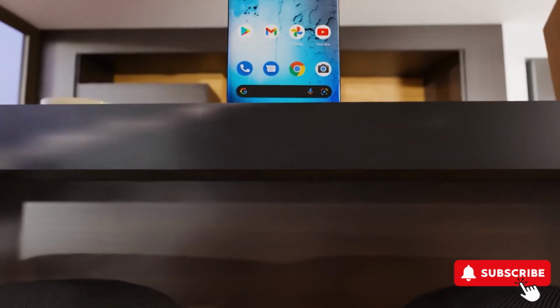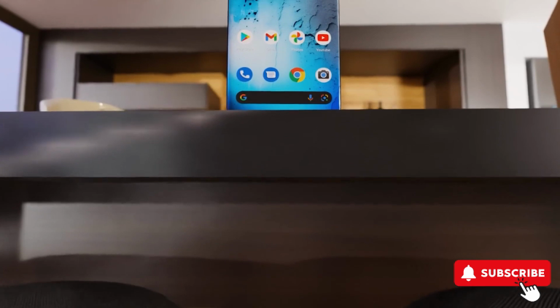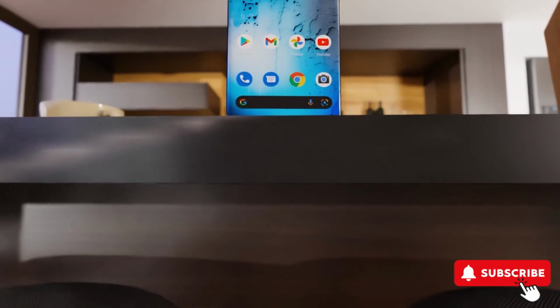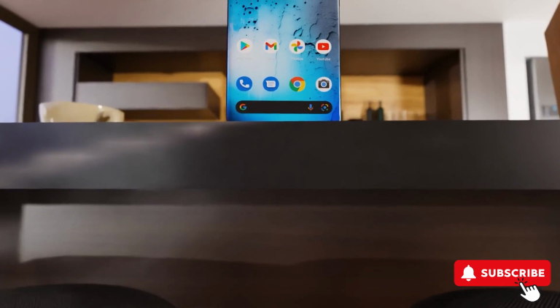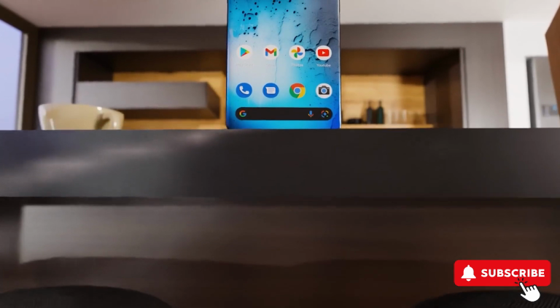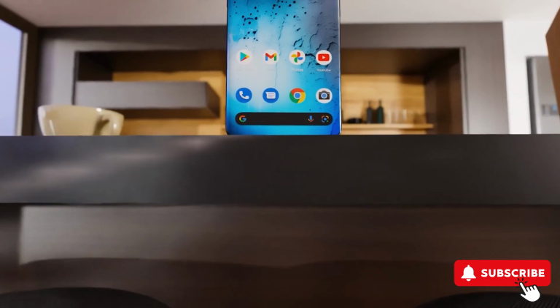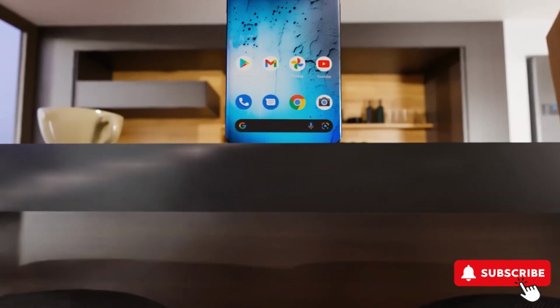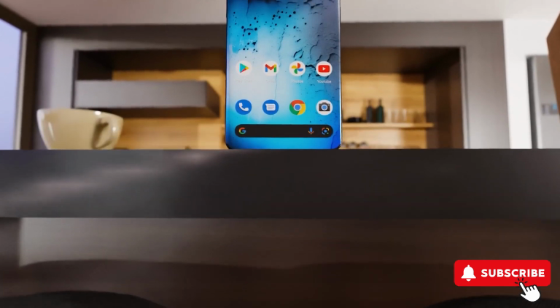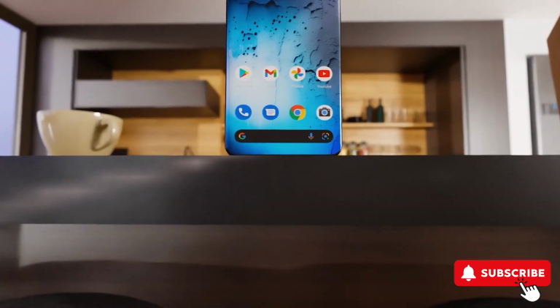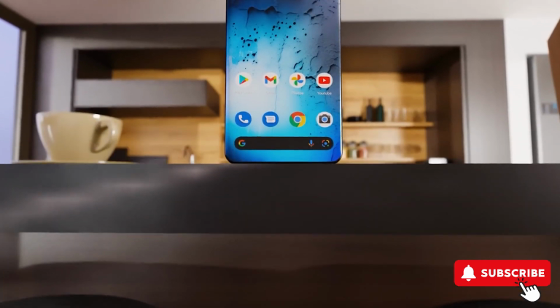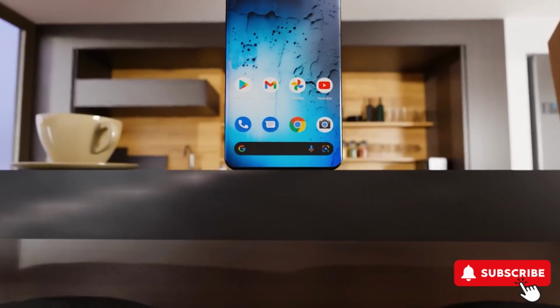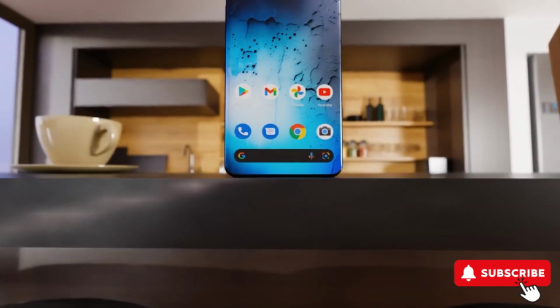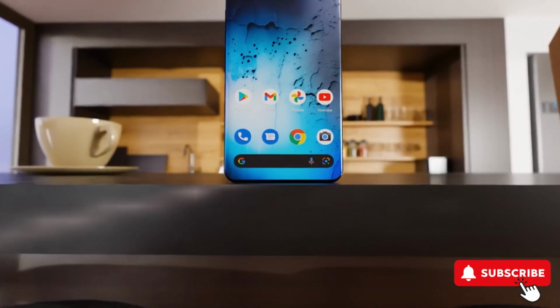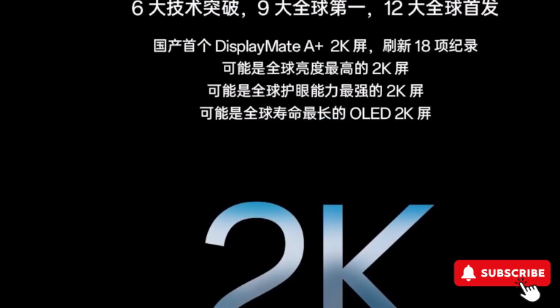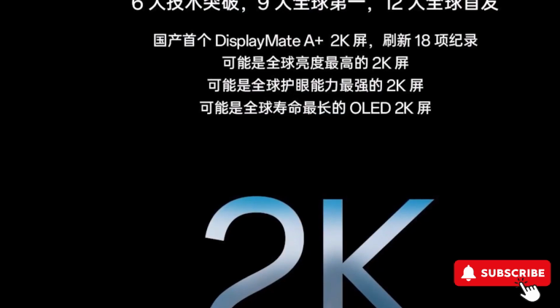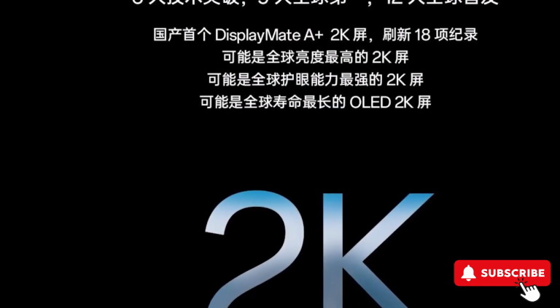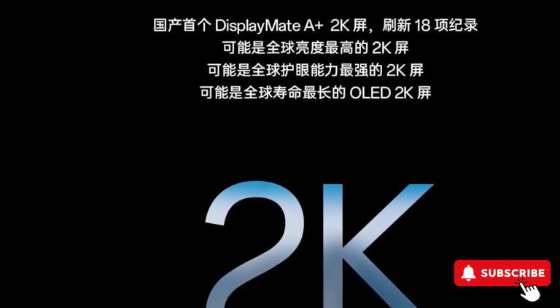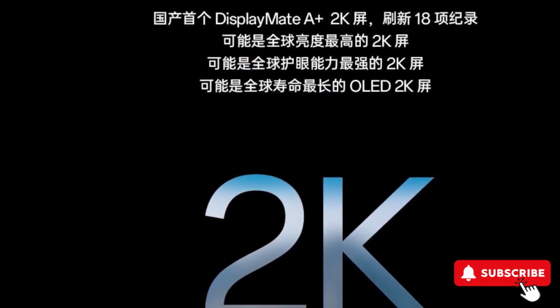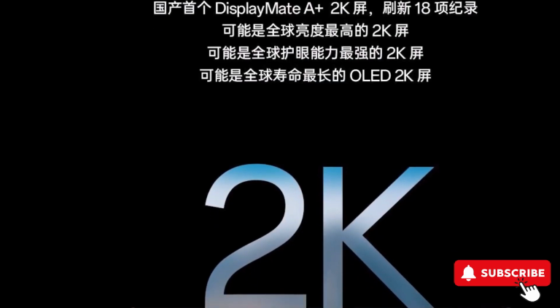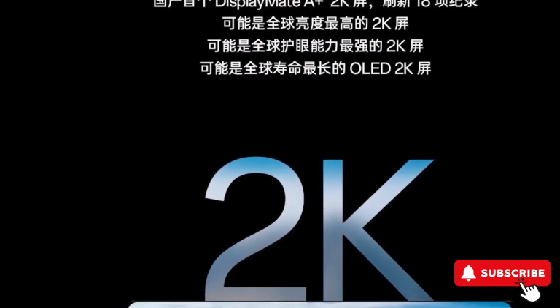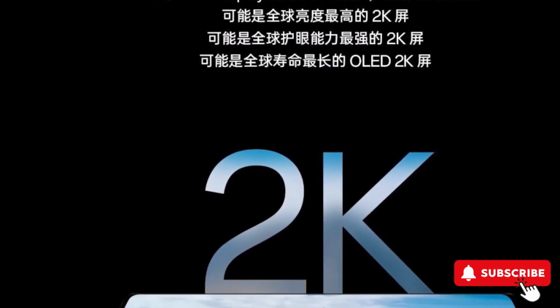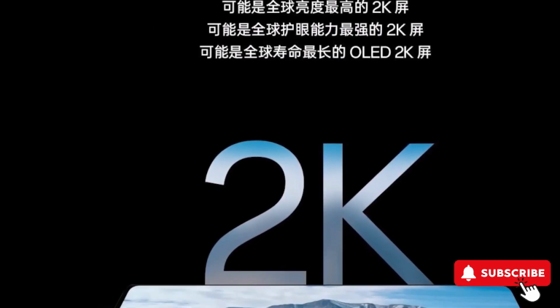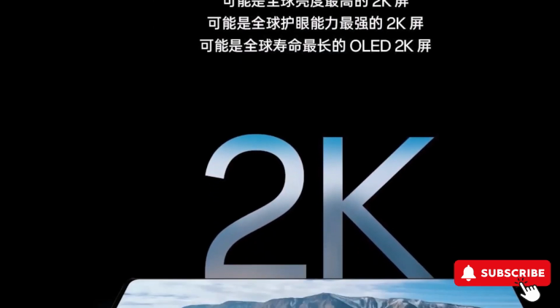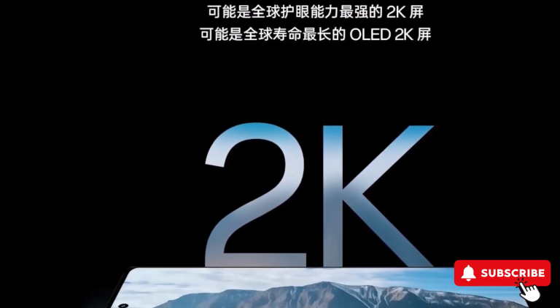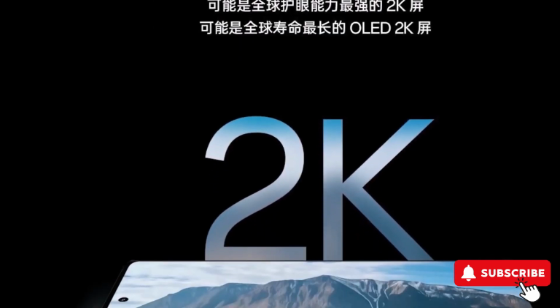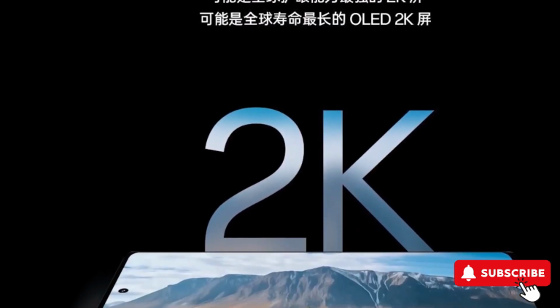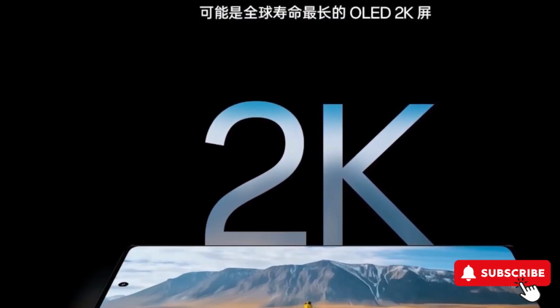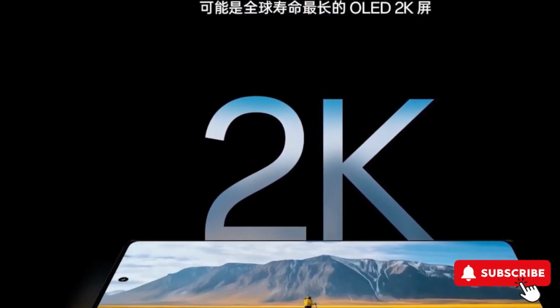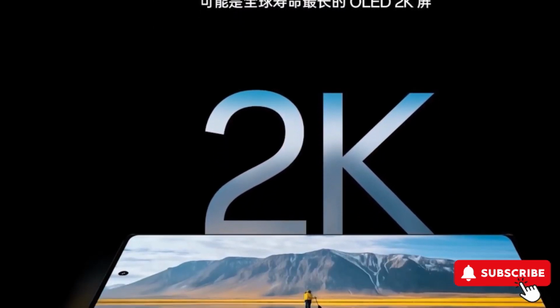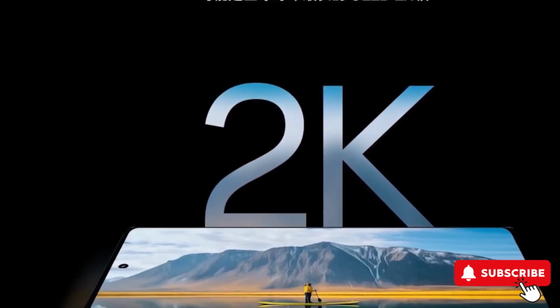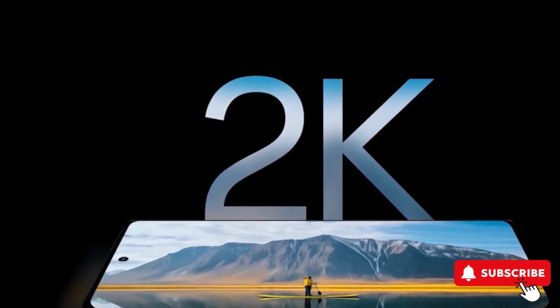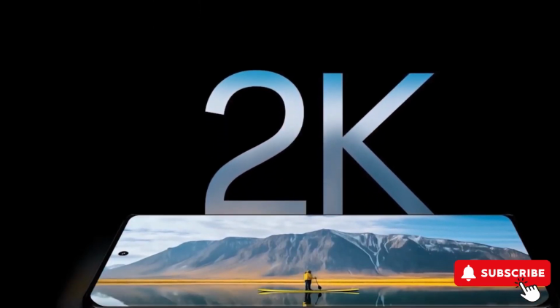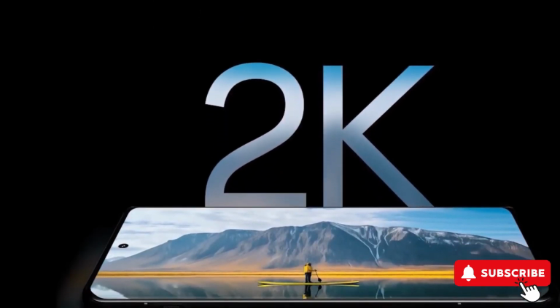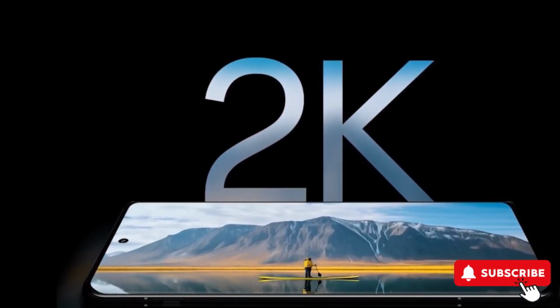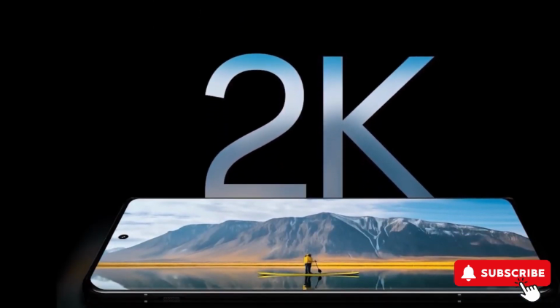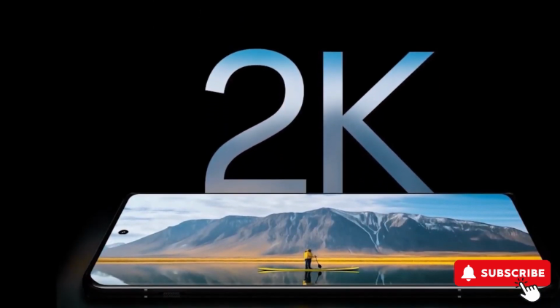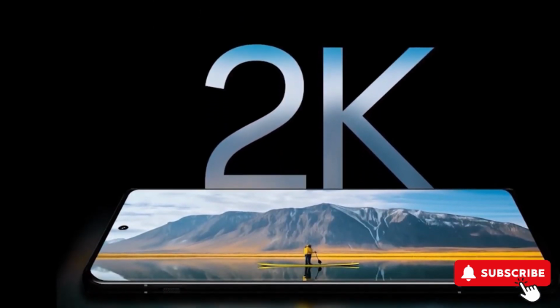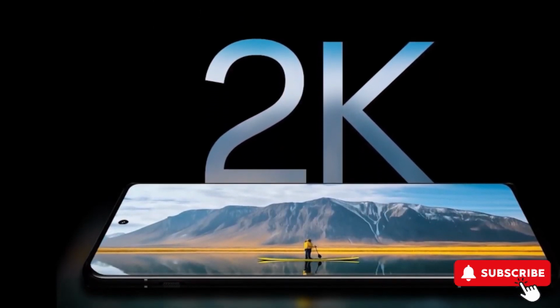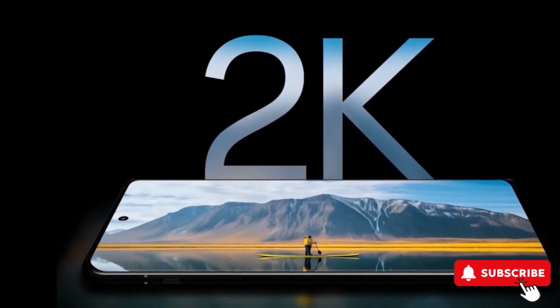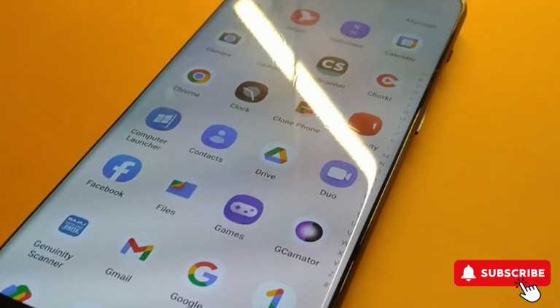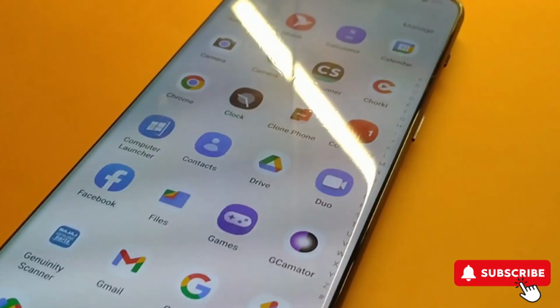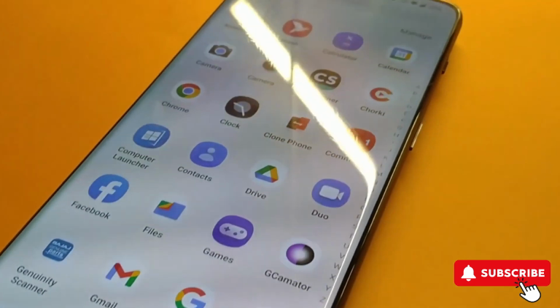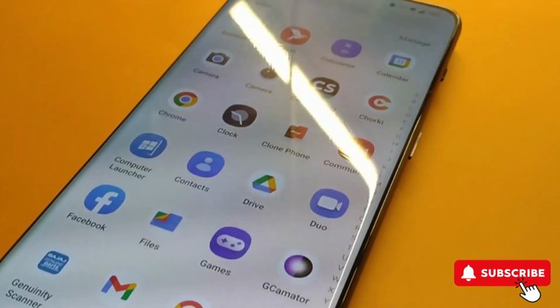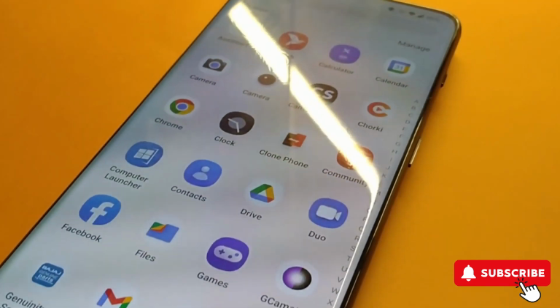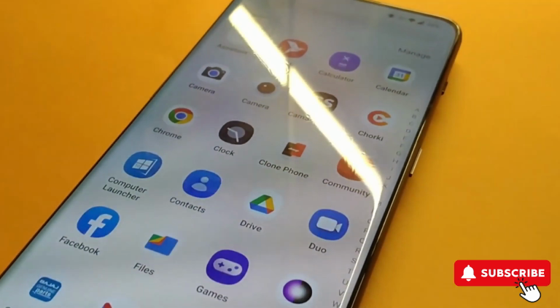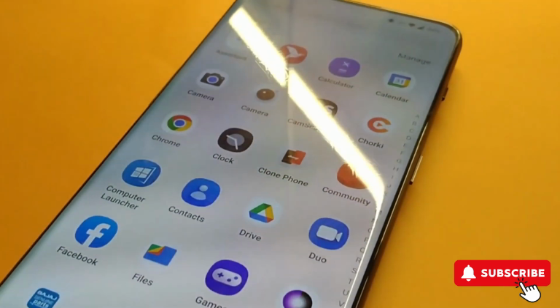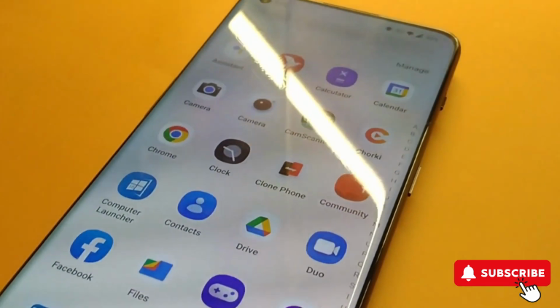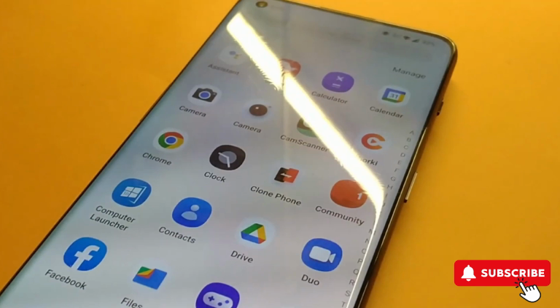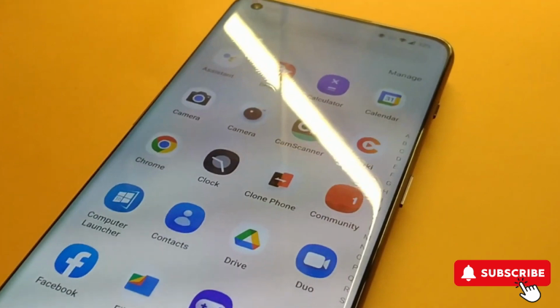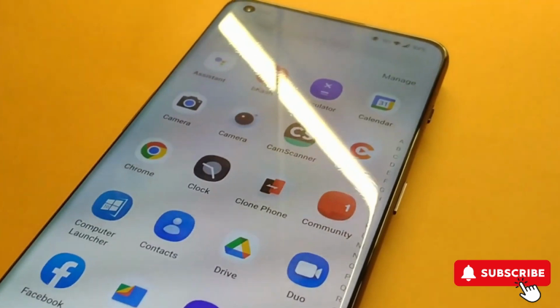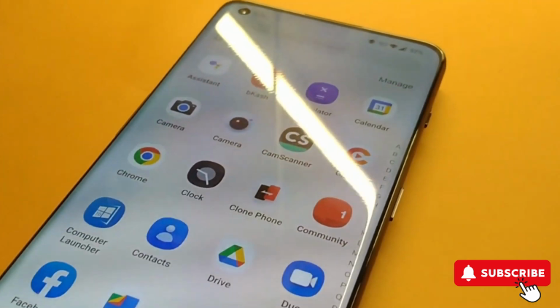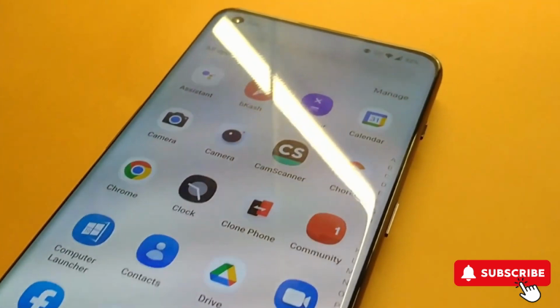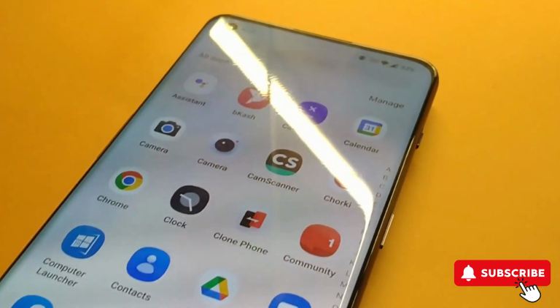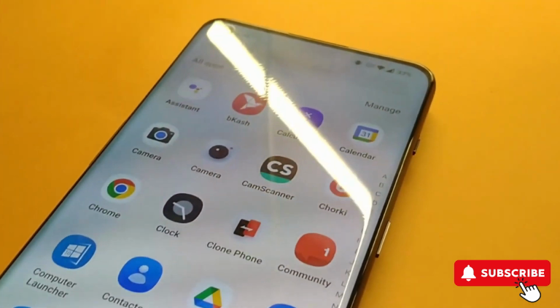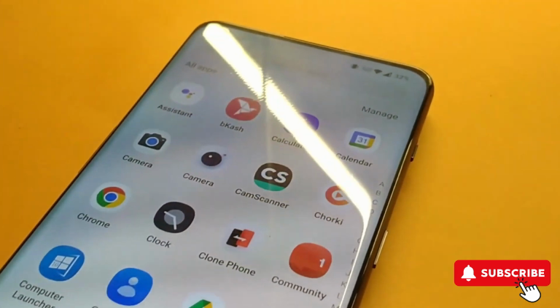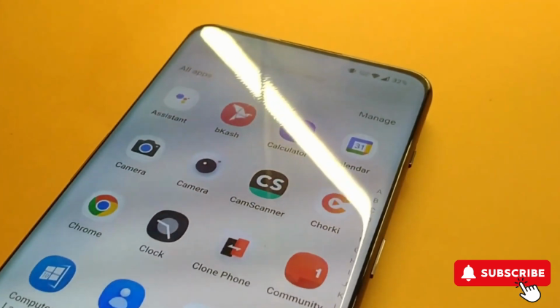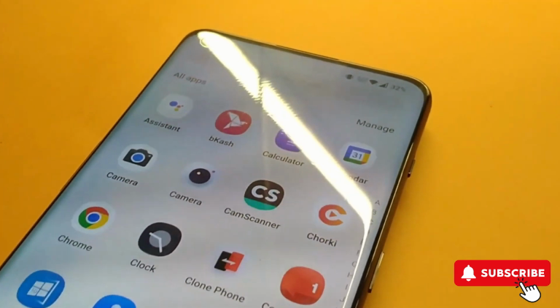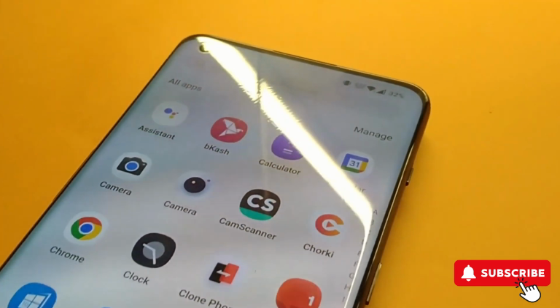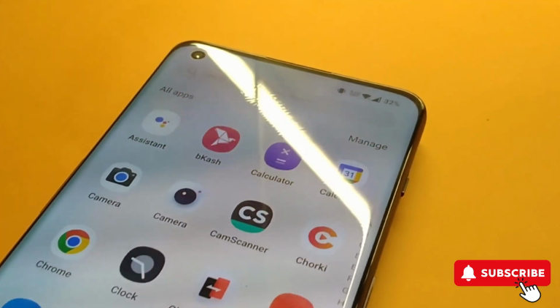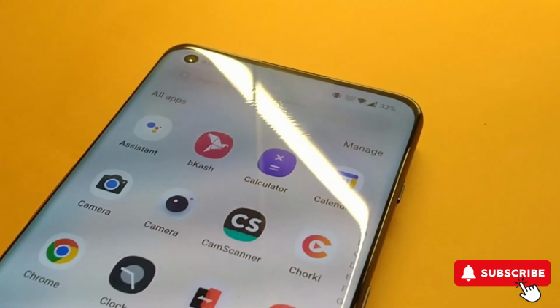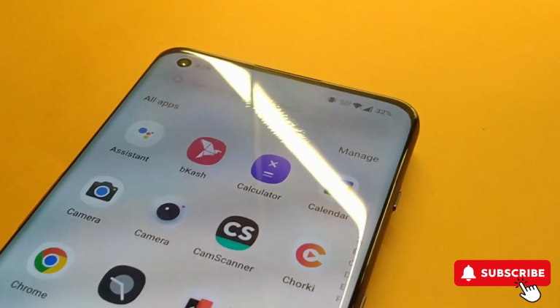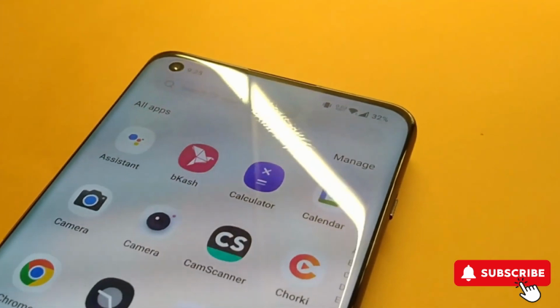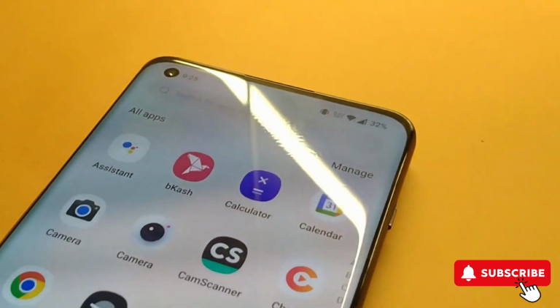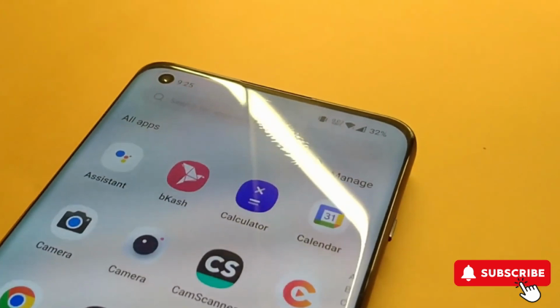It boasts a larger 6.82-inch display with a super-sharp 2K resolution and an impressive 120Hz refresh rate.